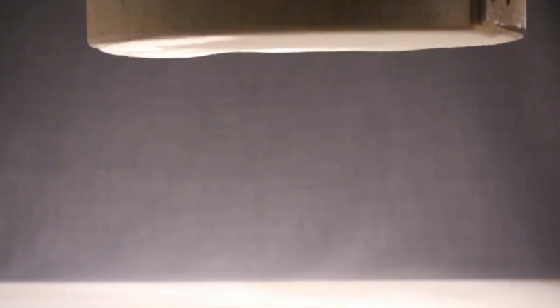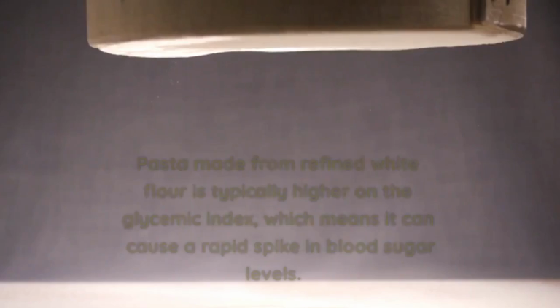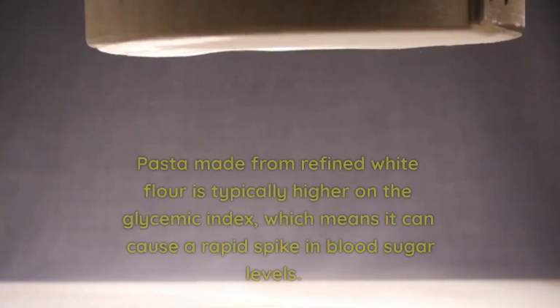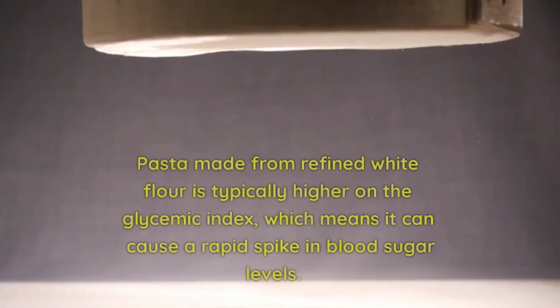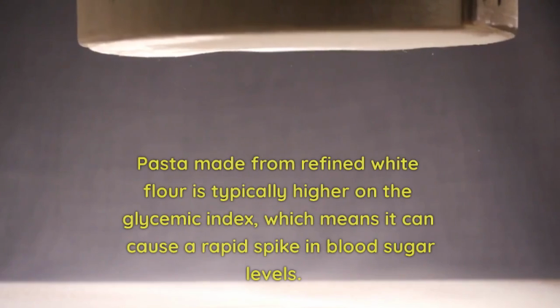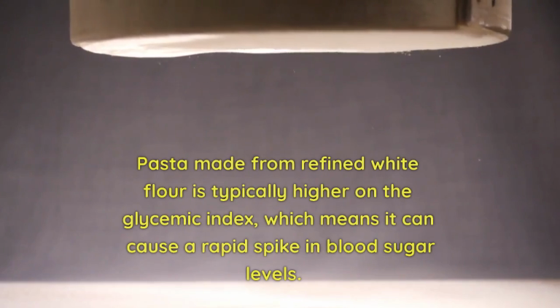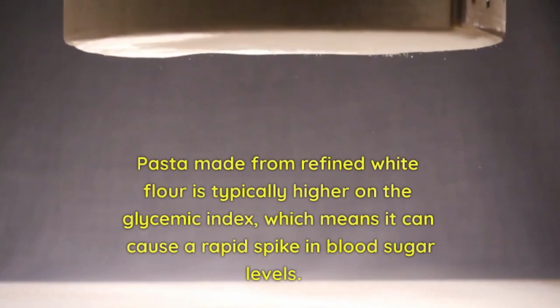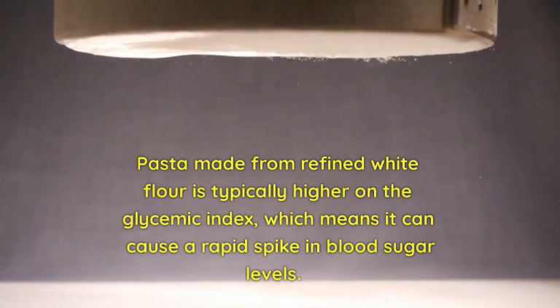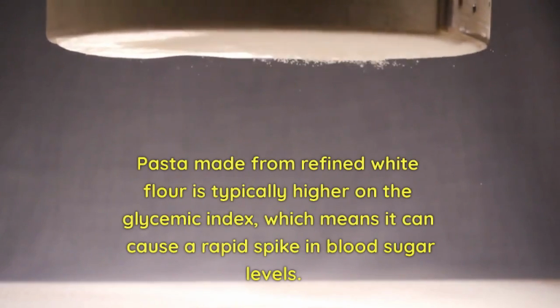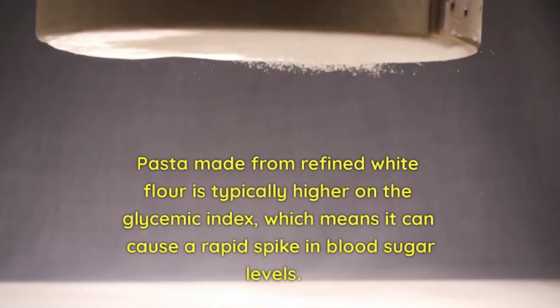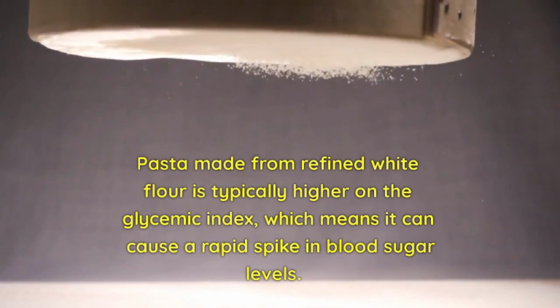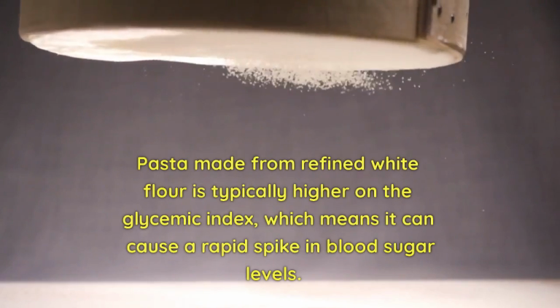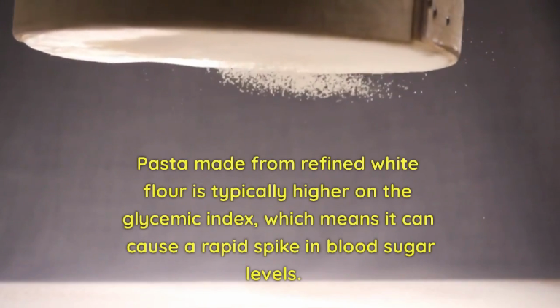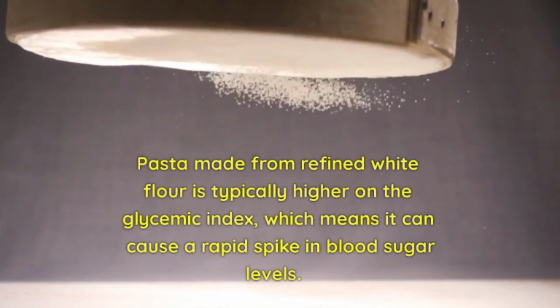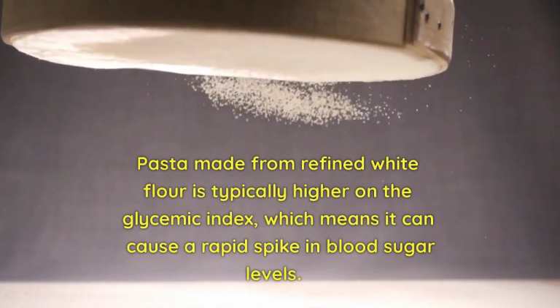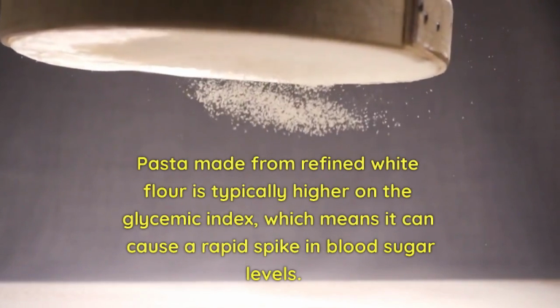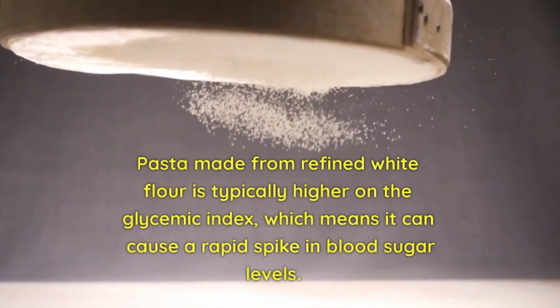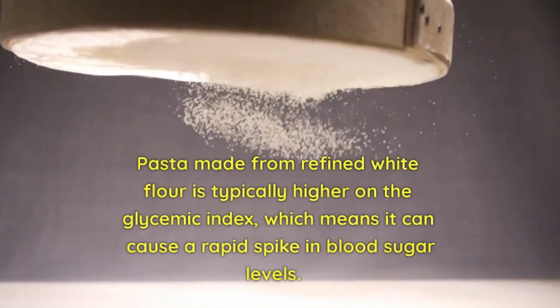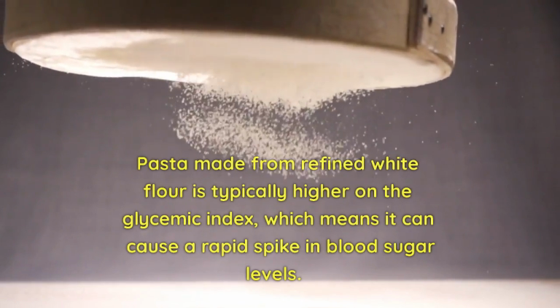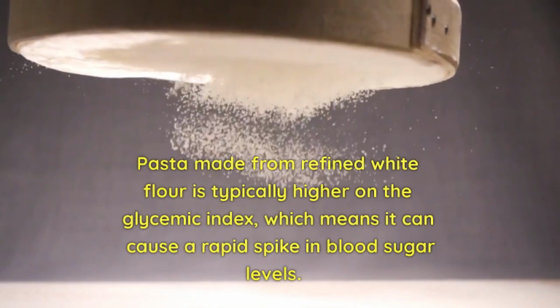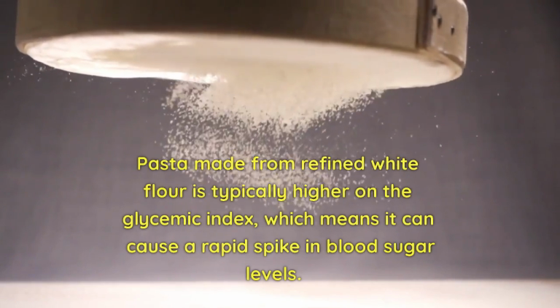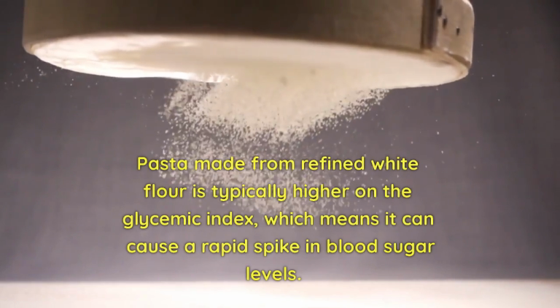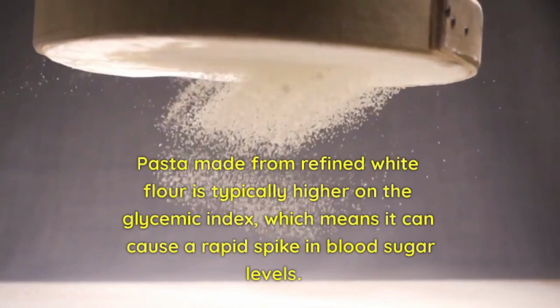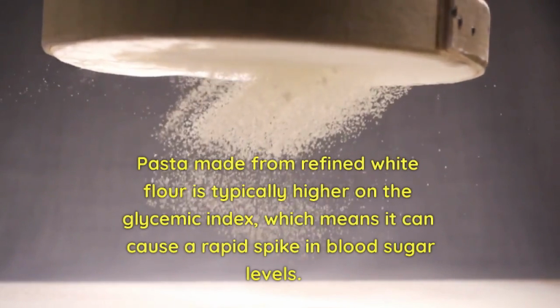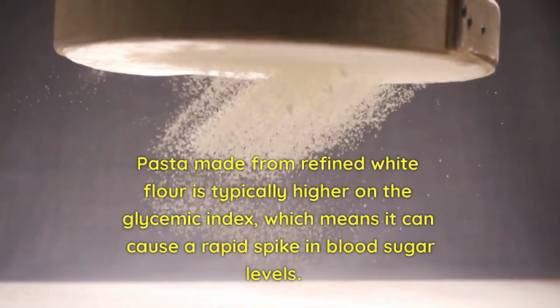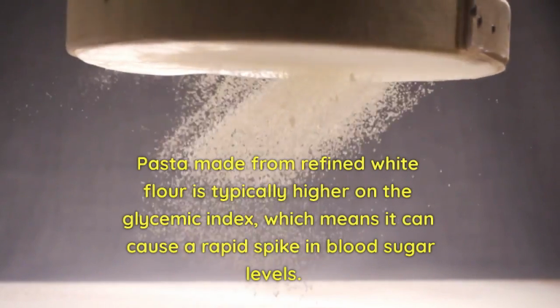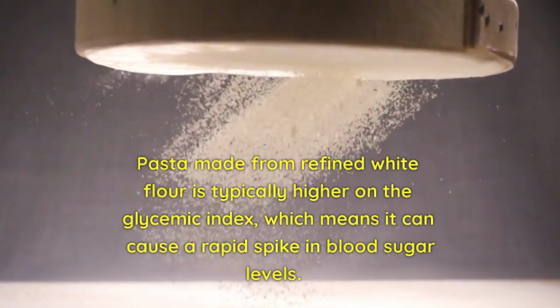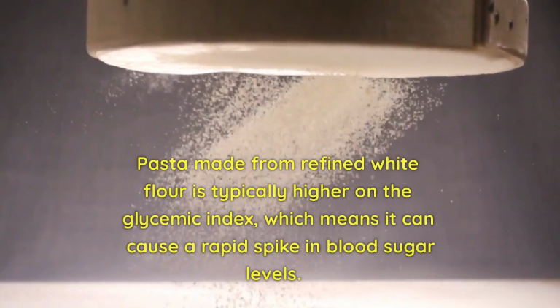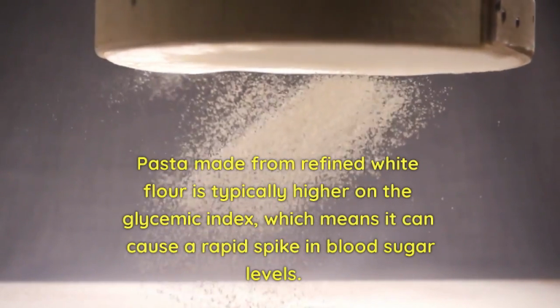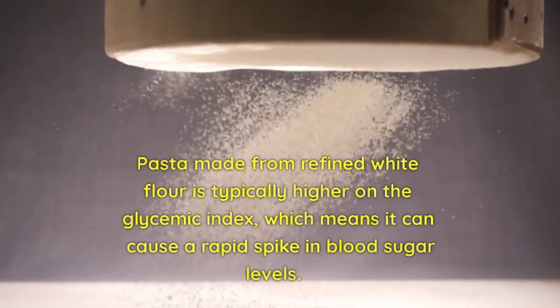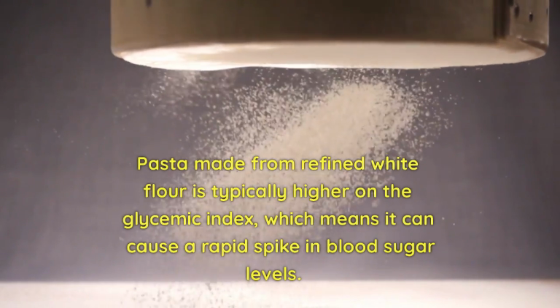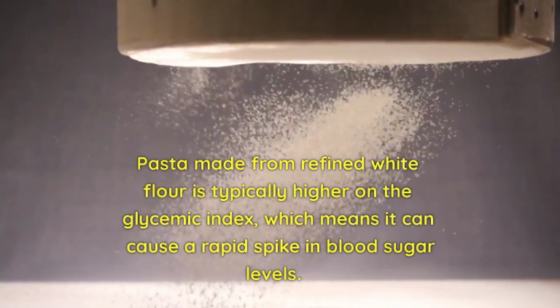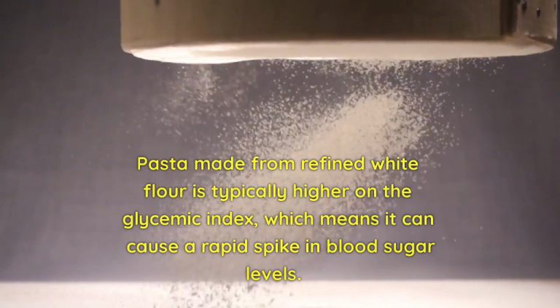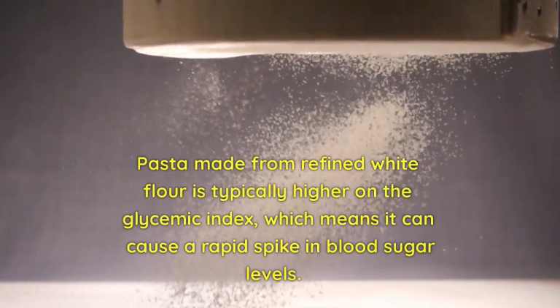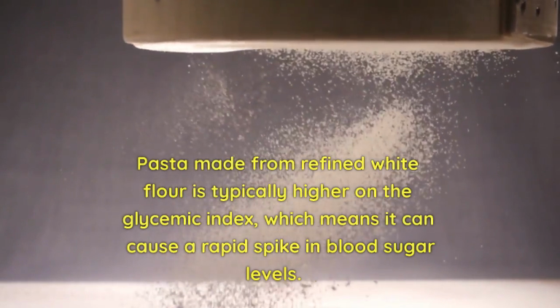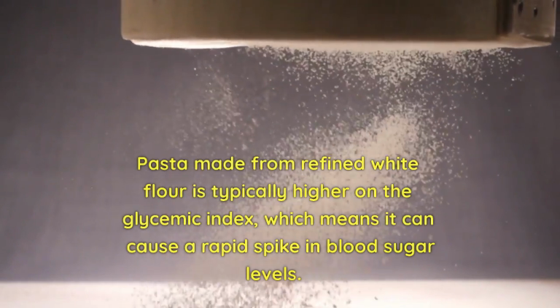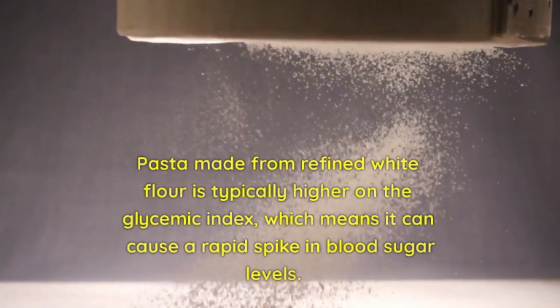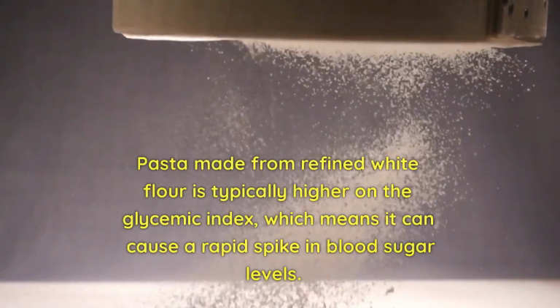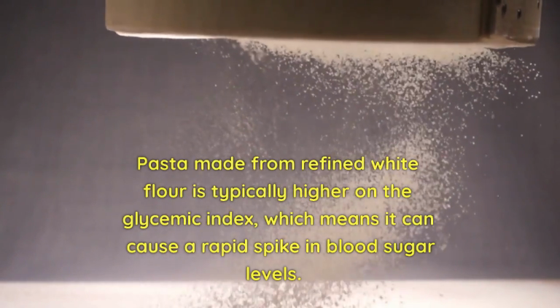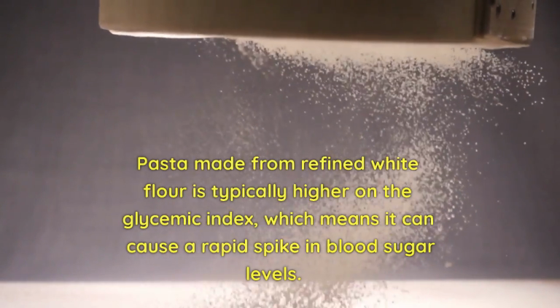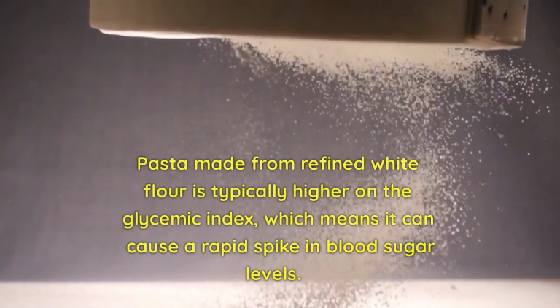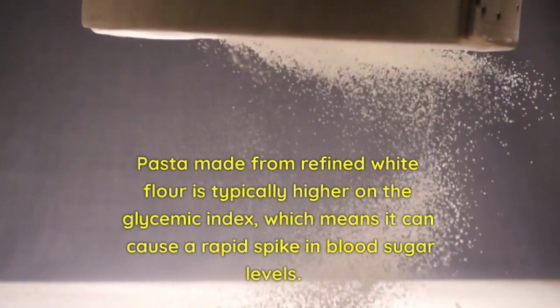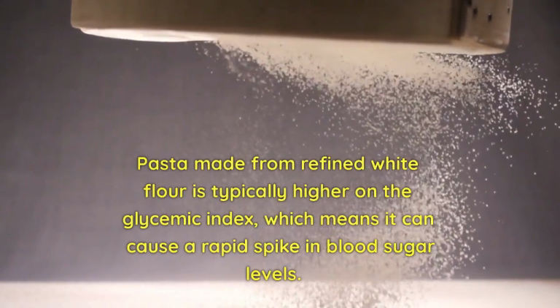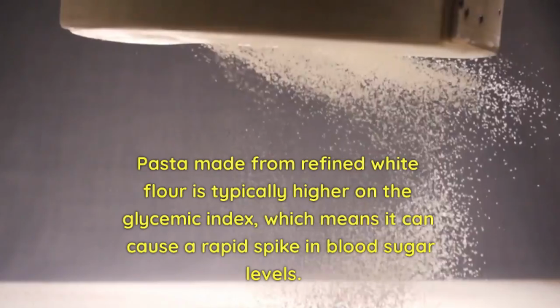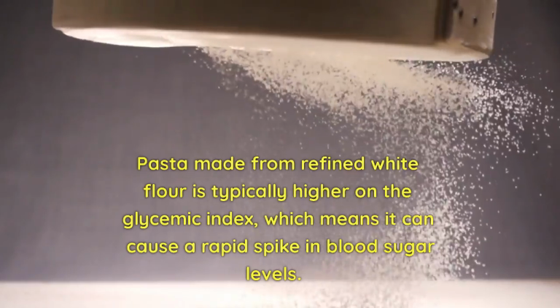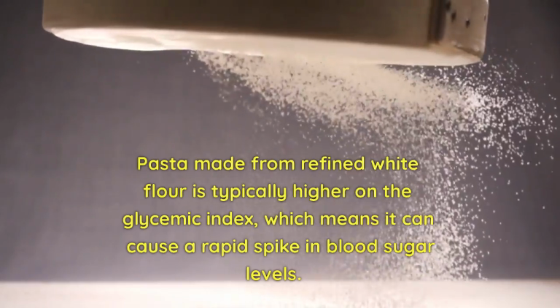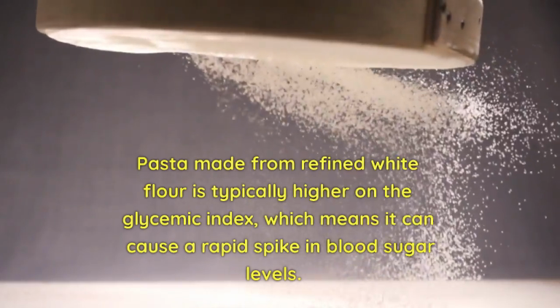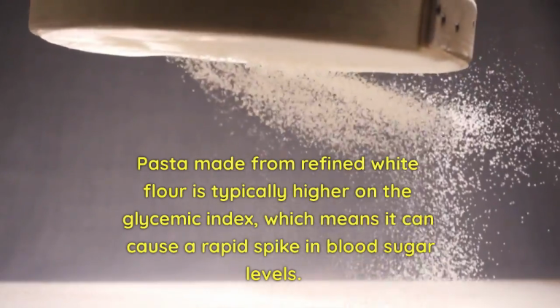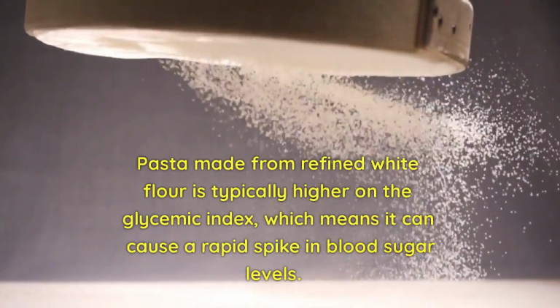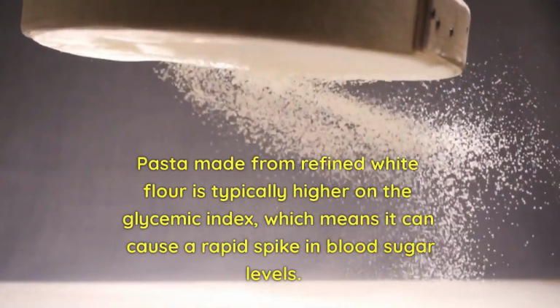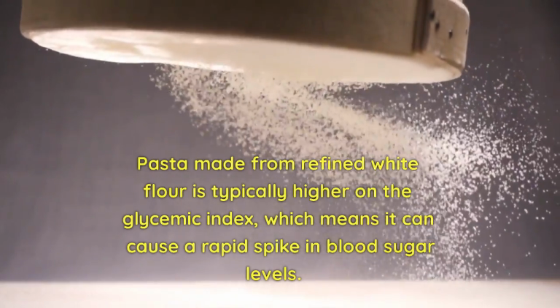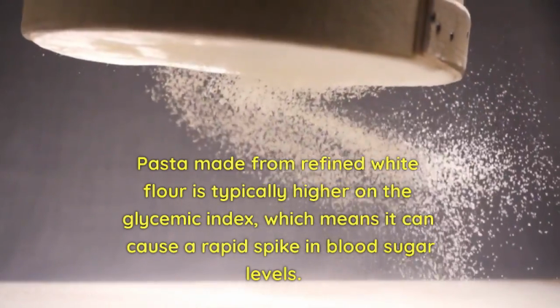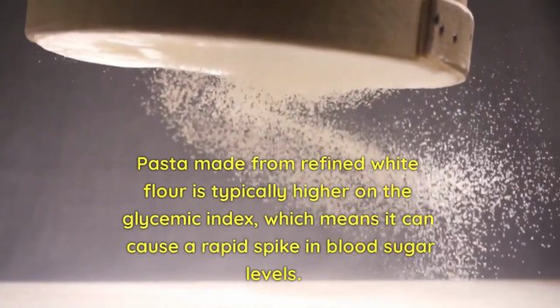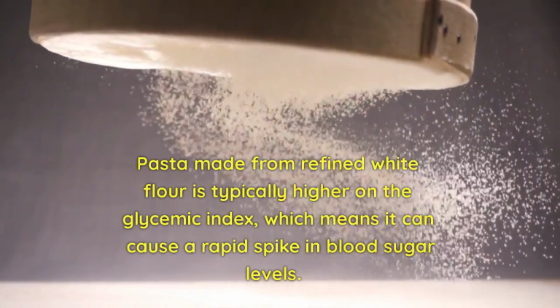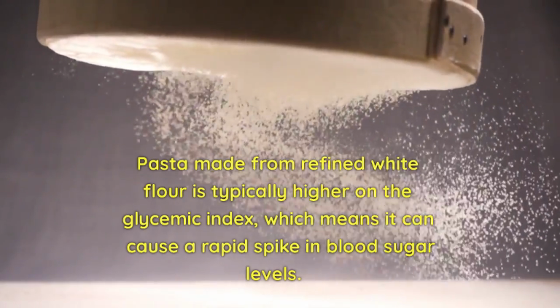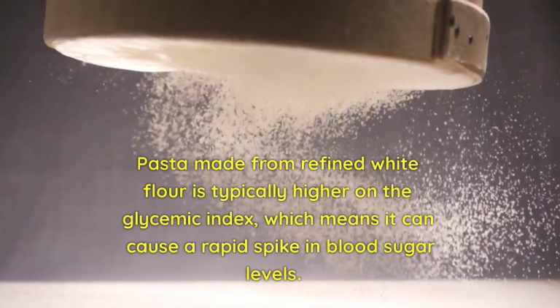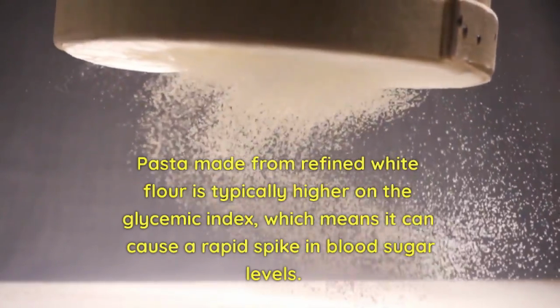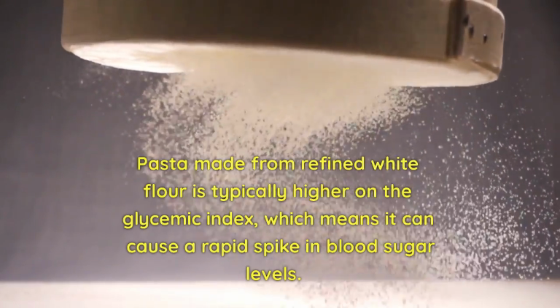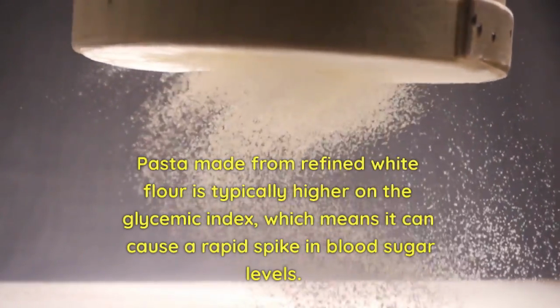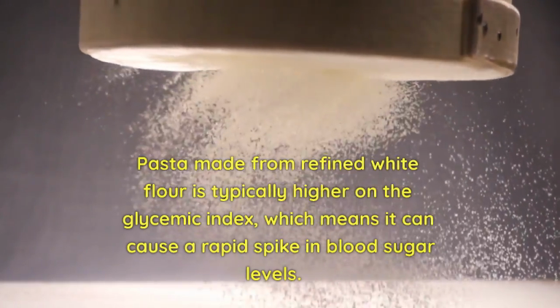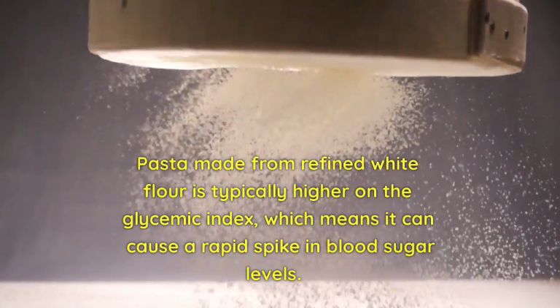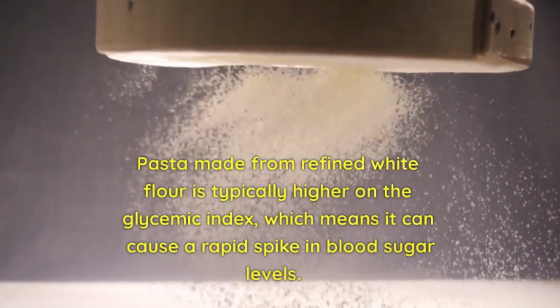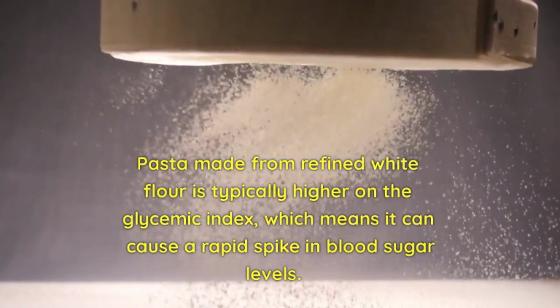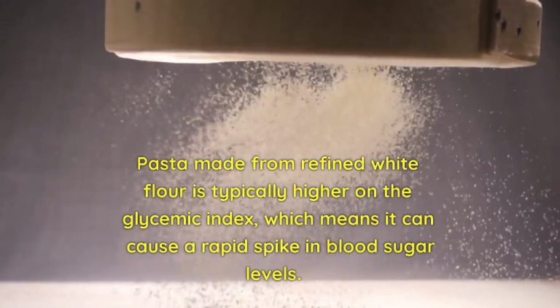Pasta made from refined white flour is typically higher on the glycemic index, which means it can cause a rapid spike in blood sugar levels.